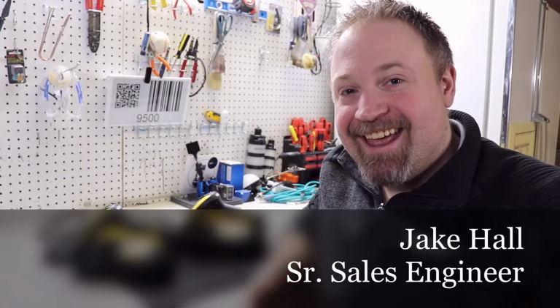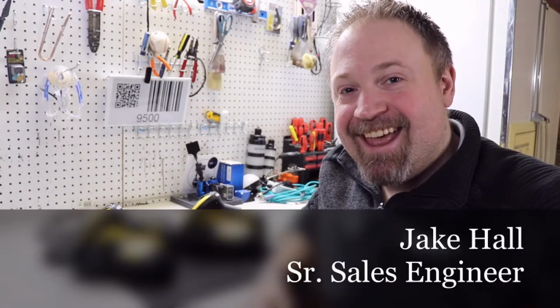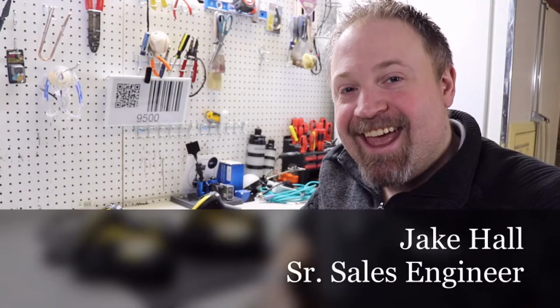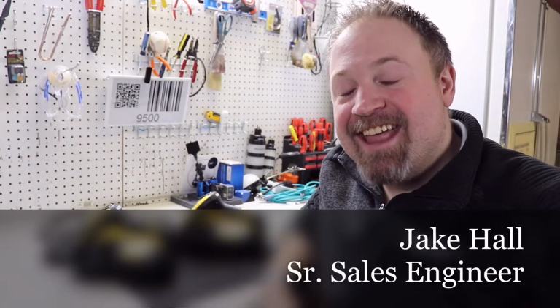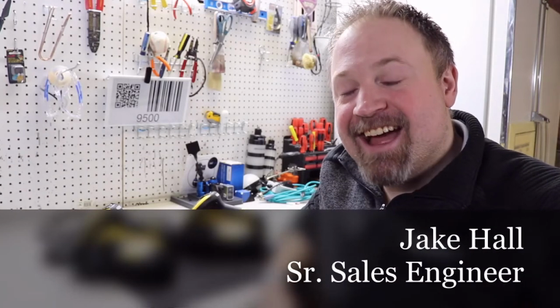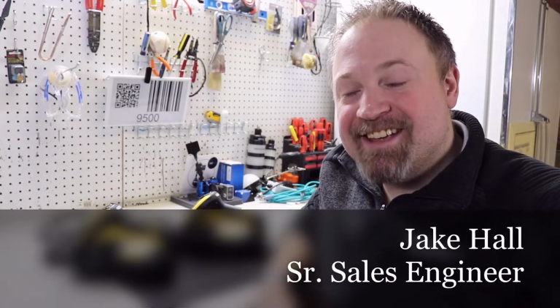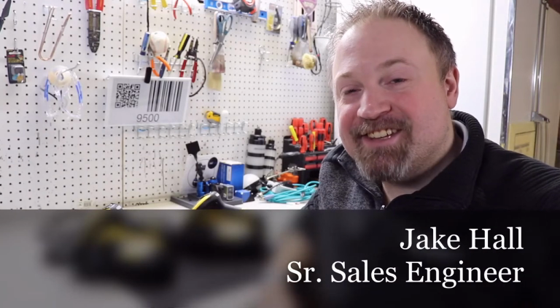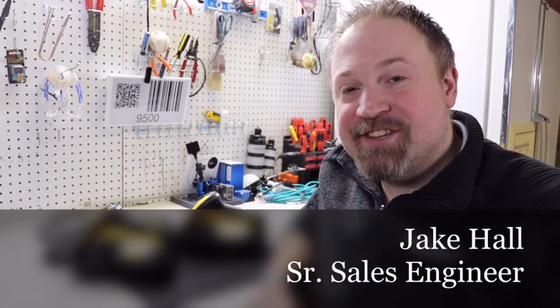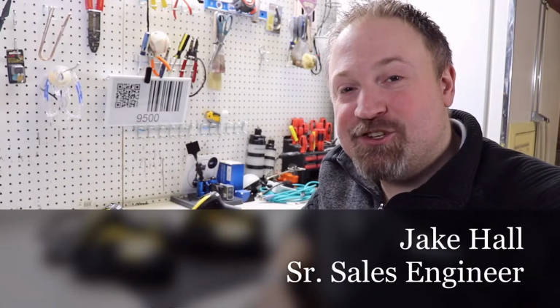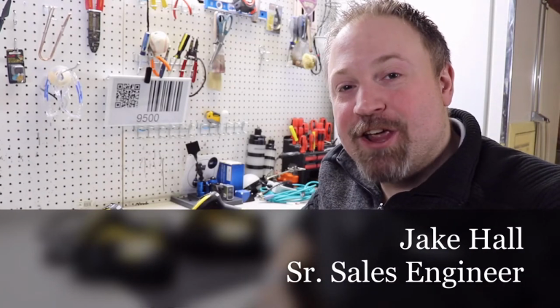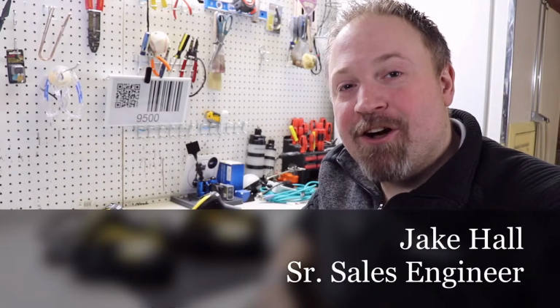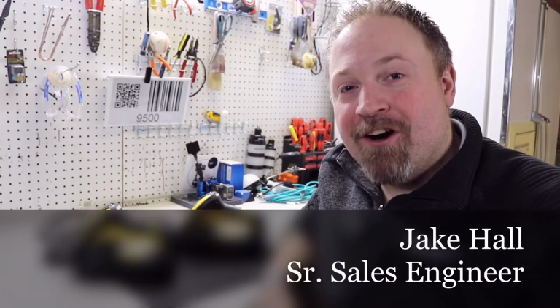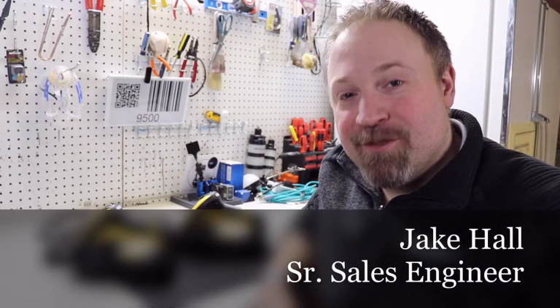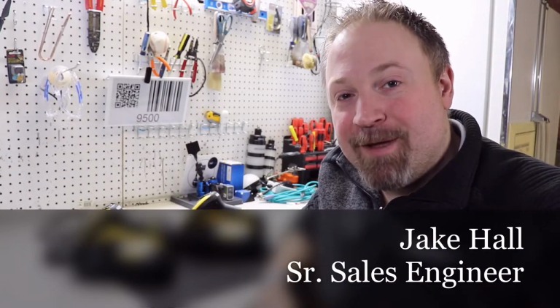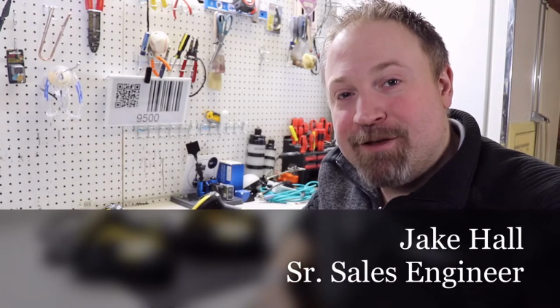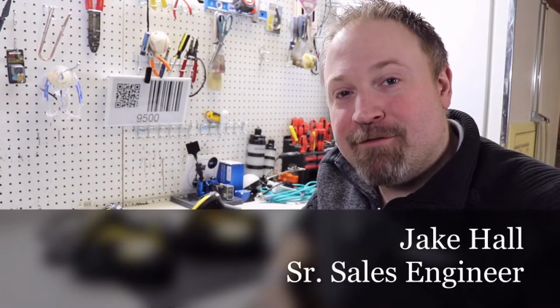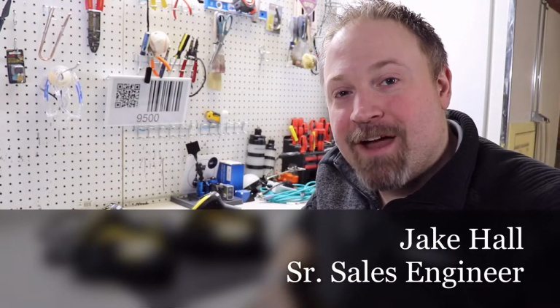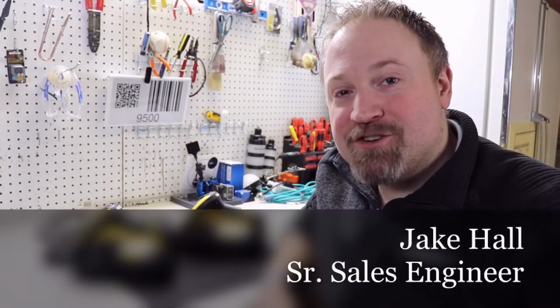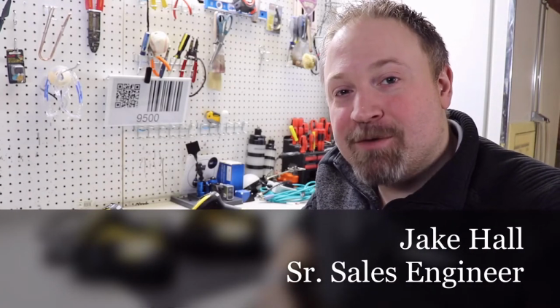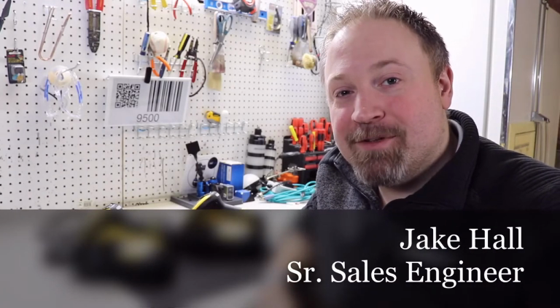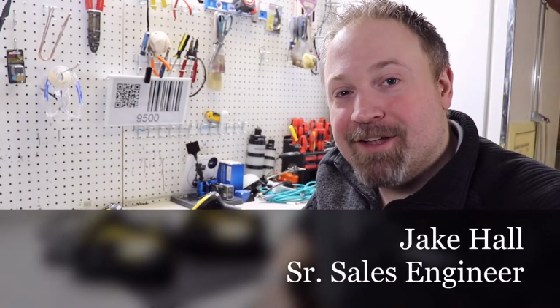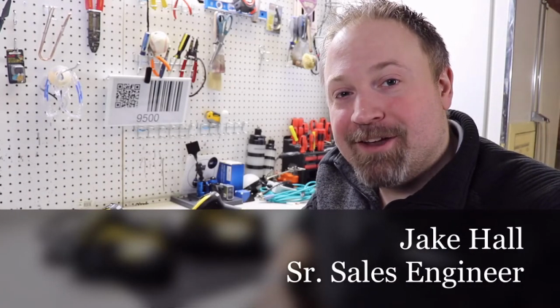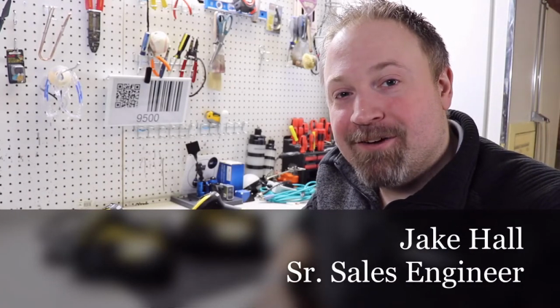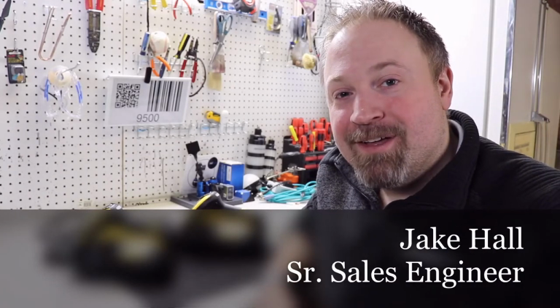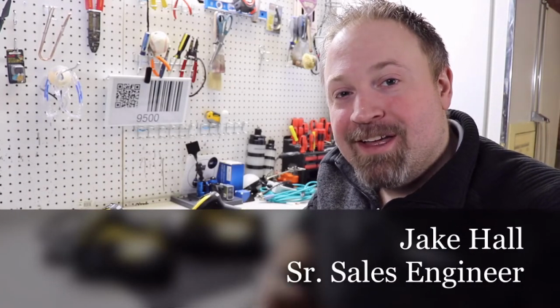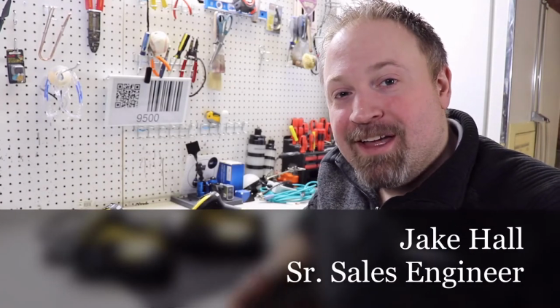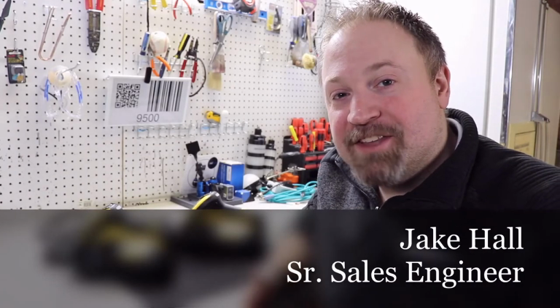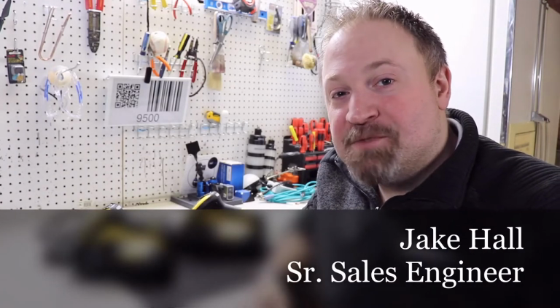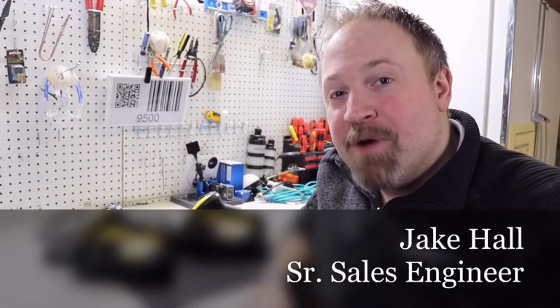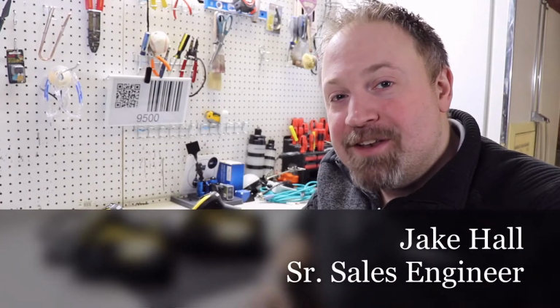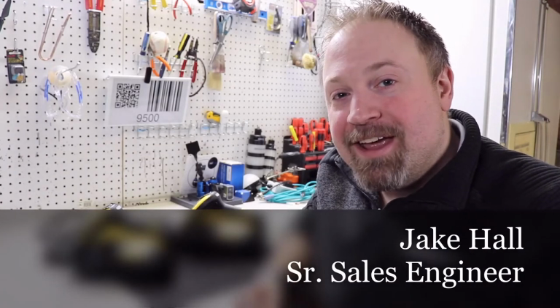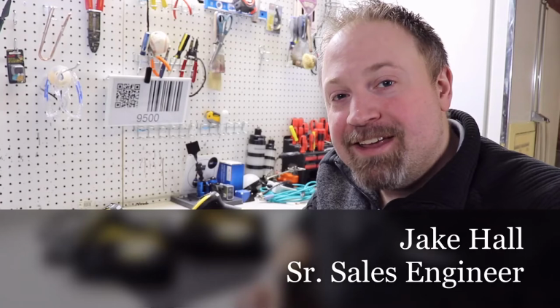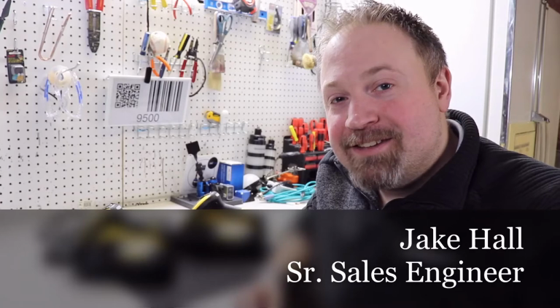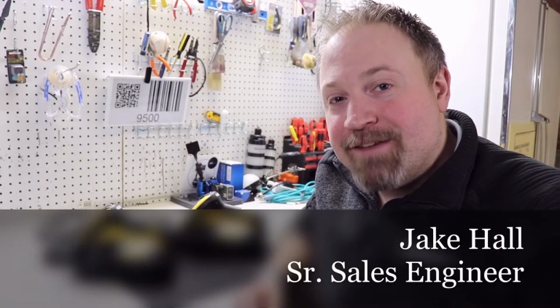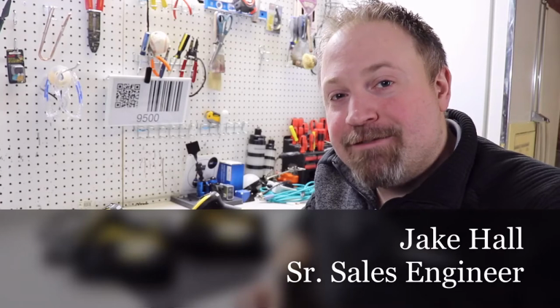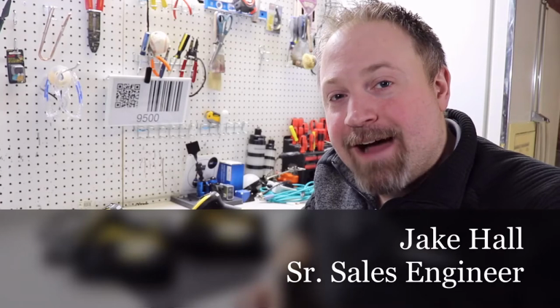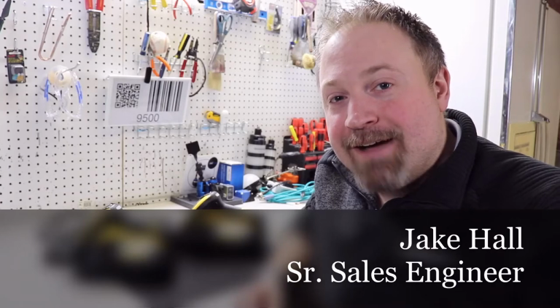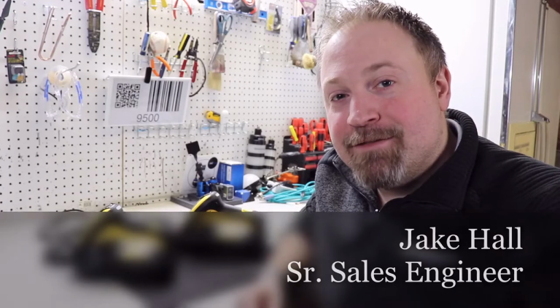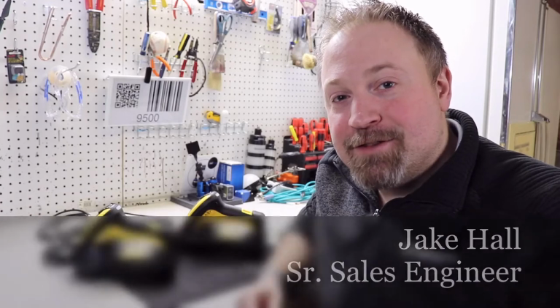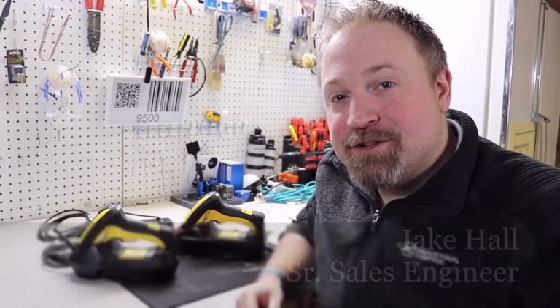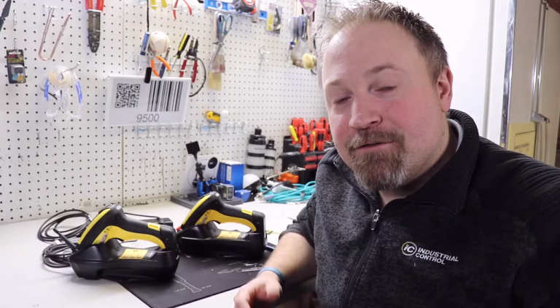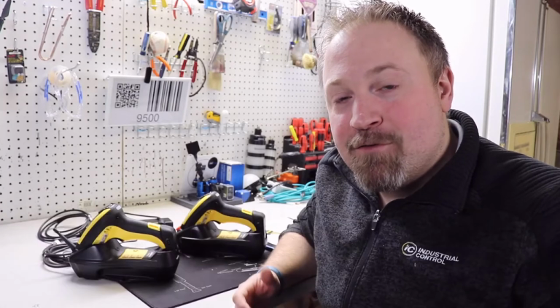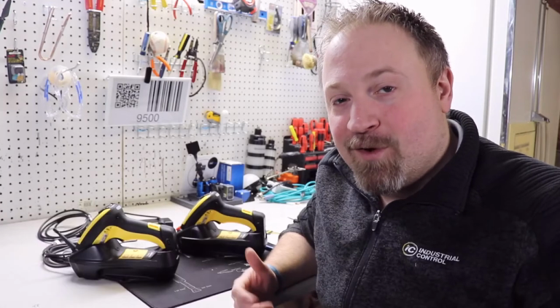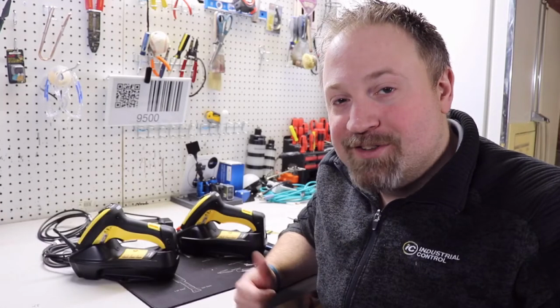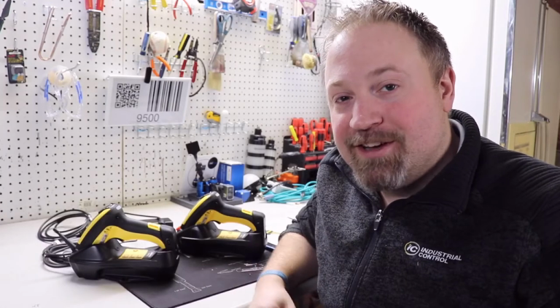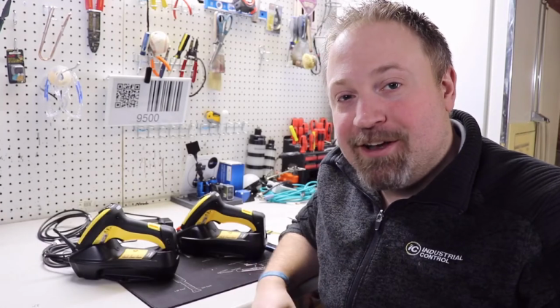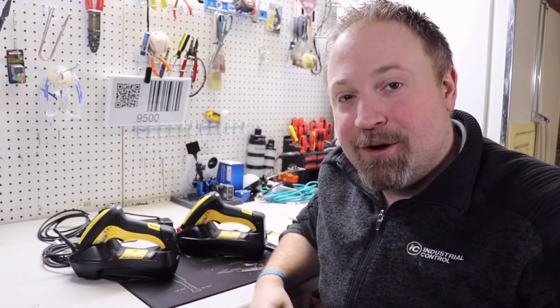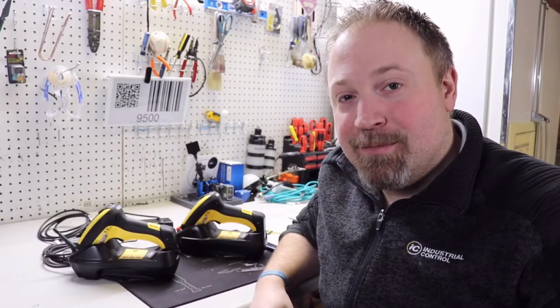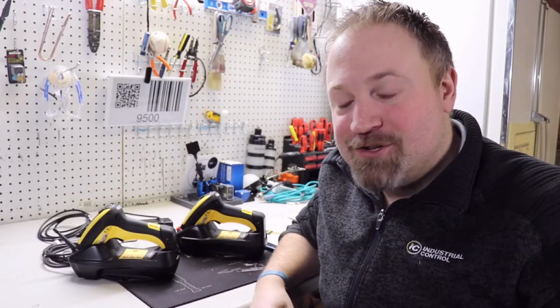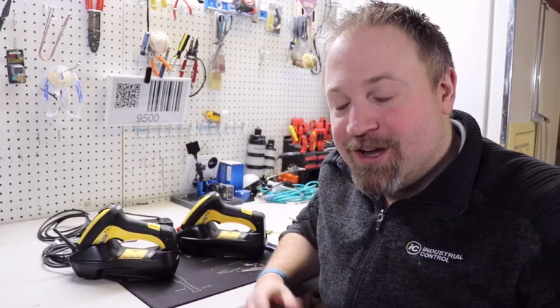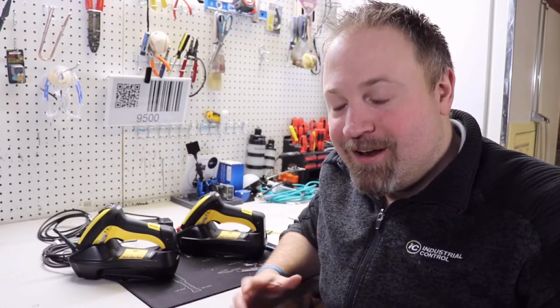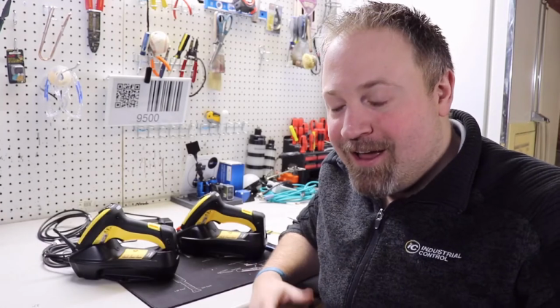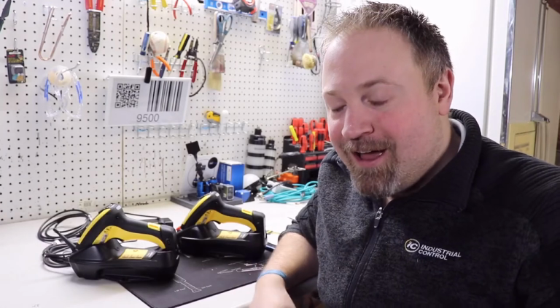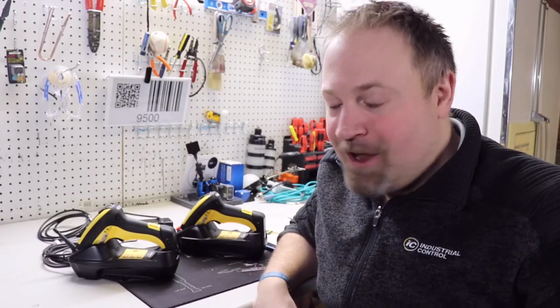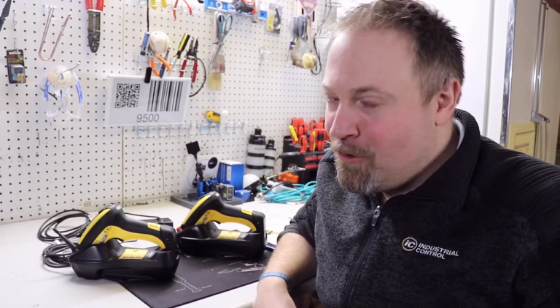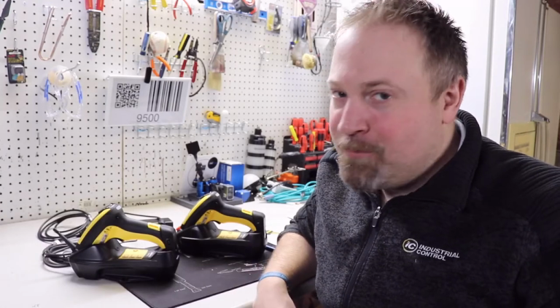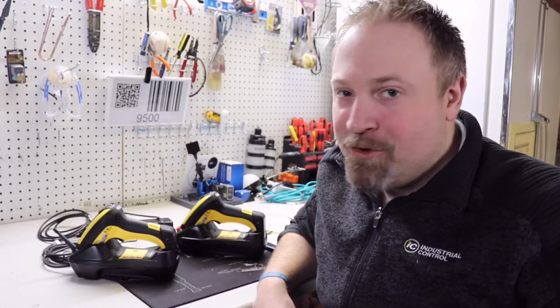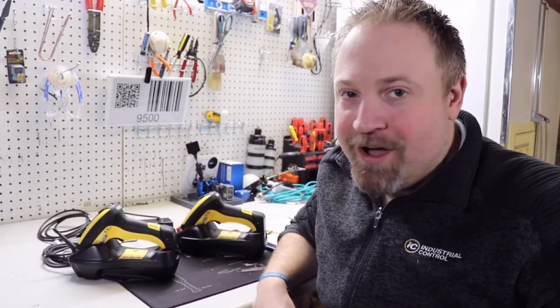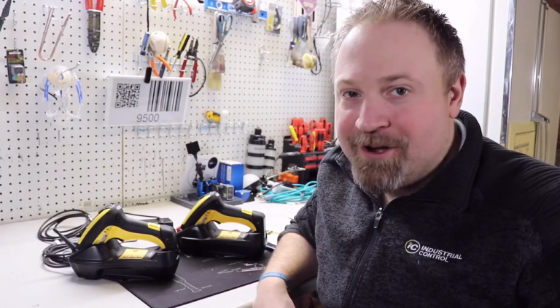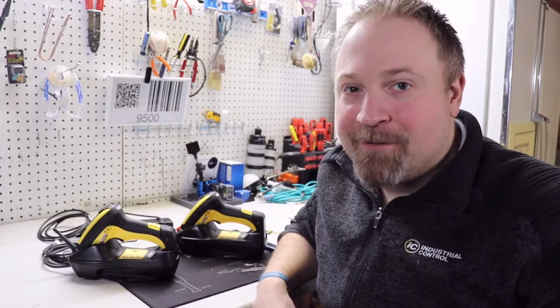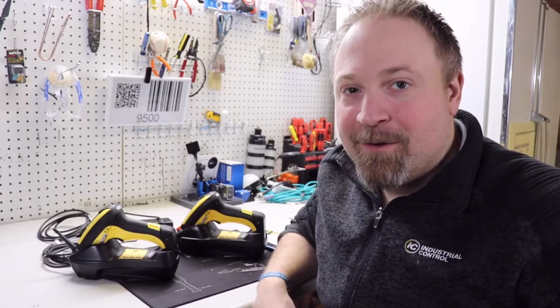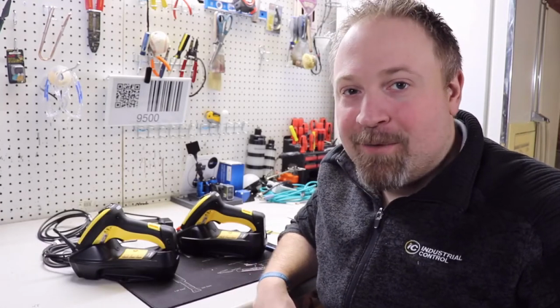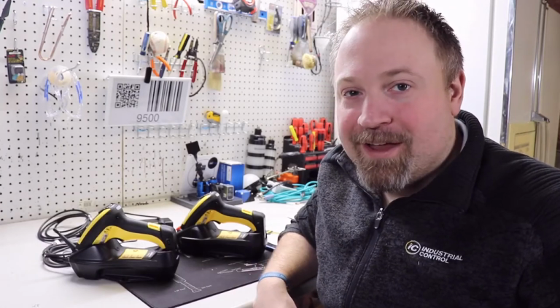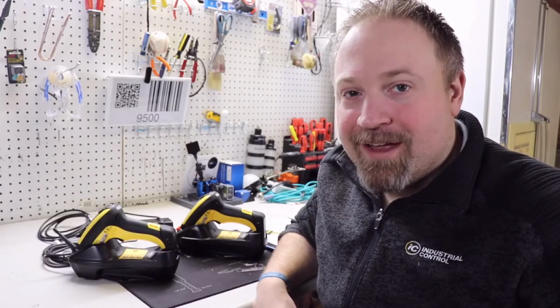Hey guys, it's Jake Hall, the Manufacturing Millennial. It's Monday, day five of the self-quarantine here in Michigan. I hope you all had a great weekend.